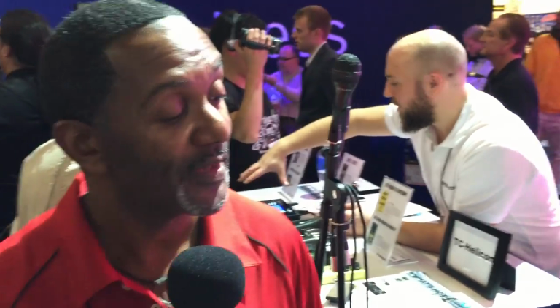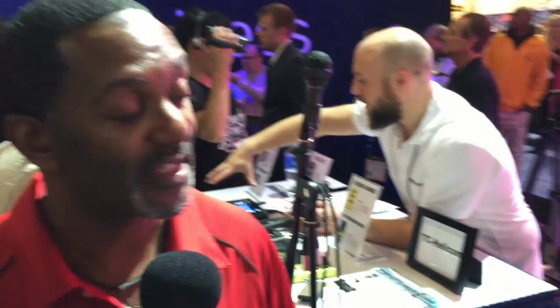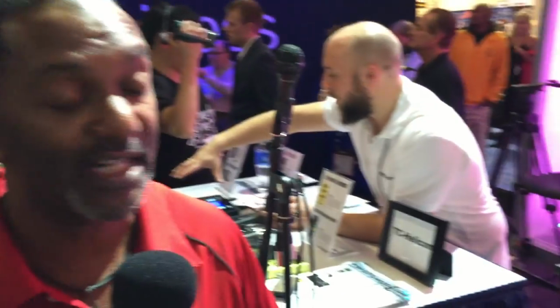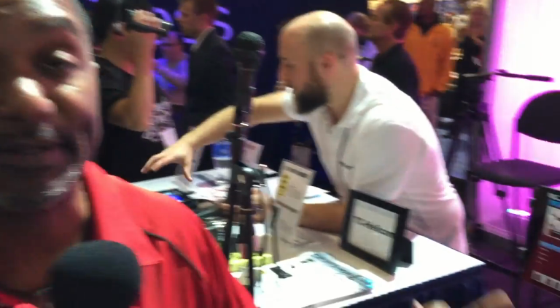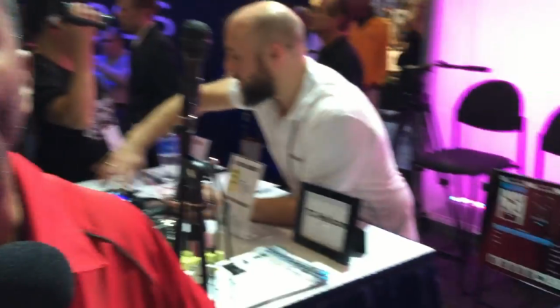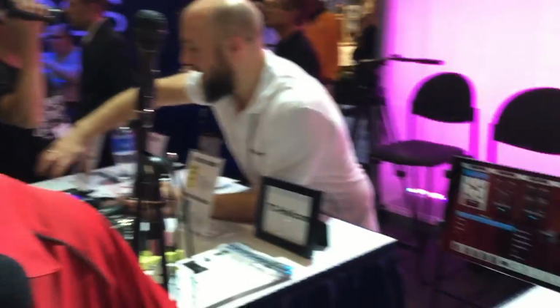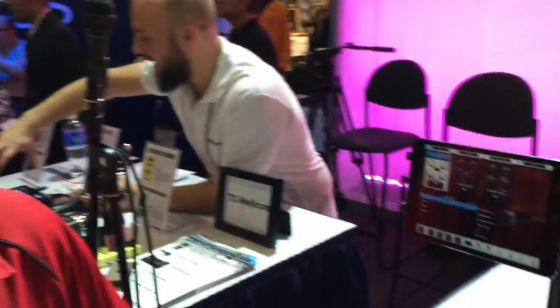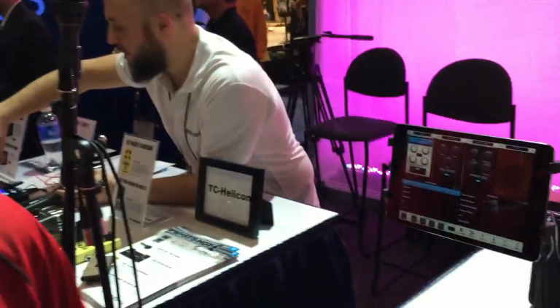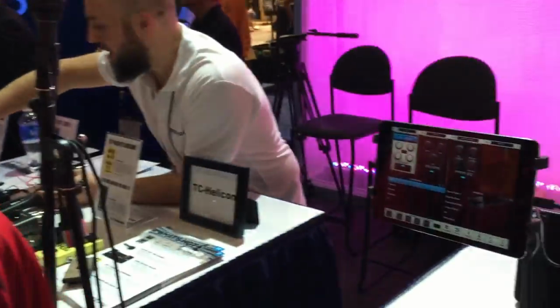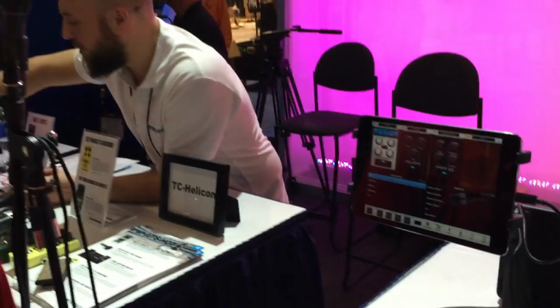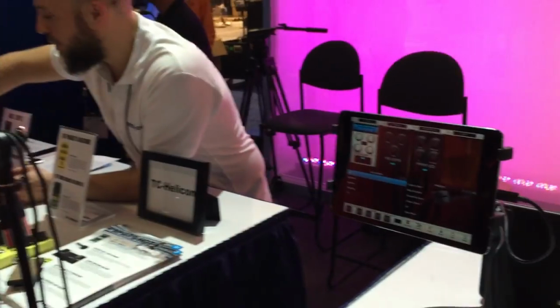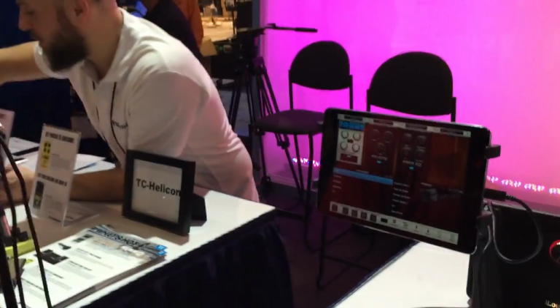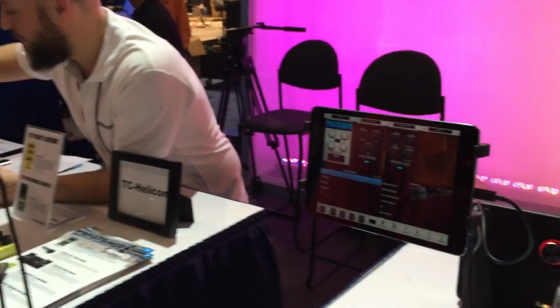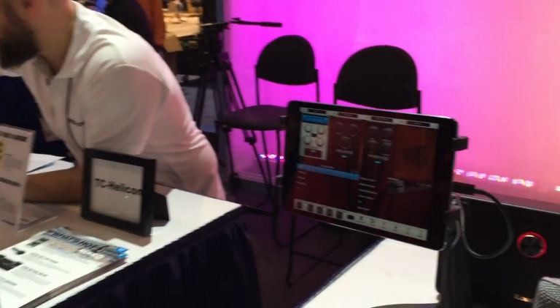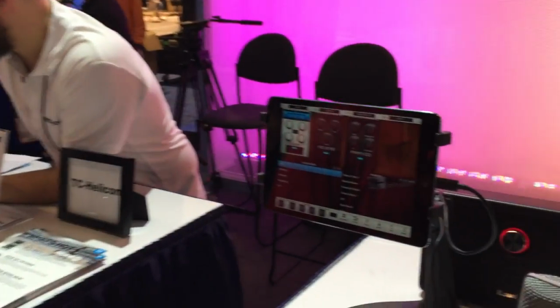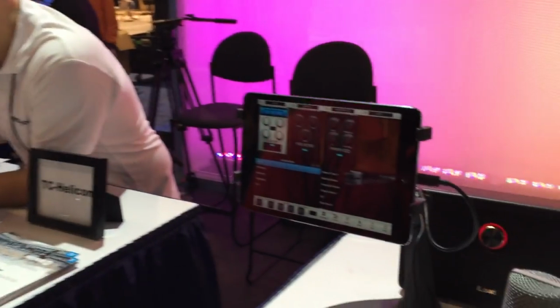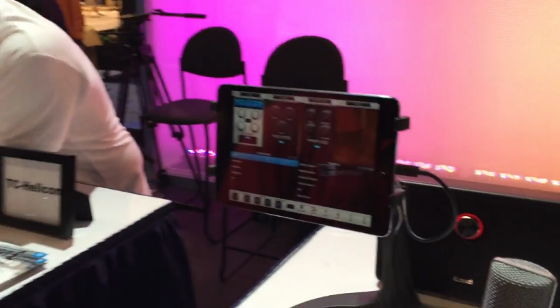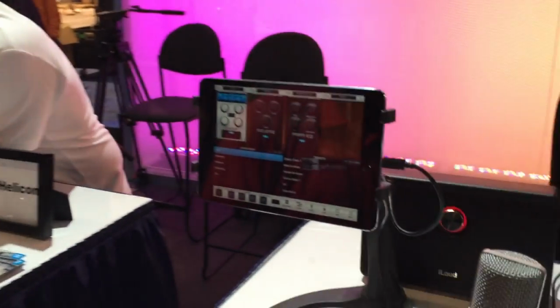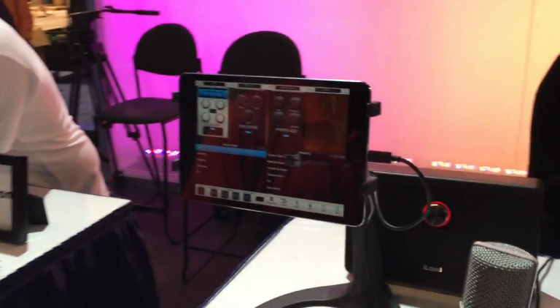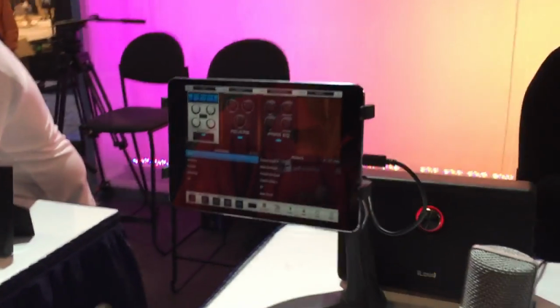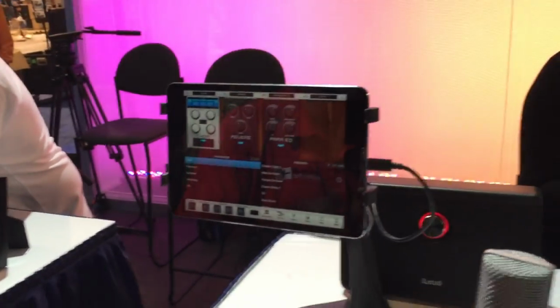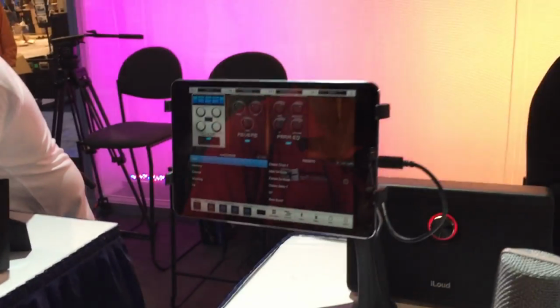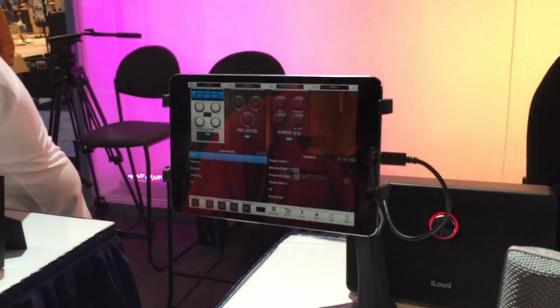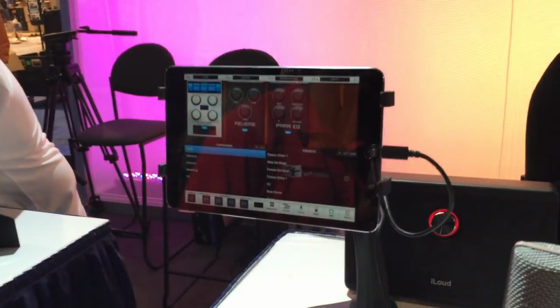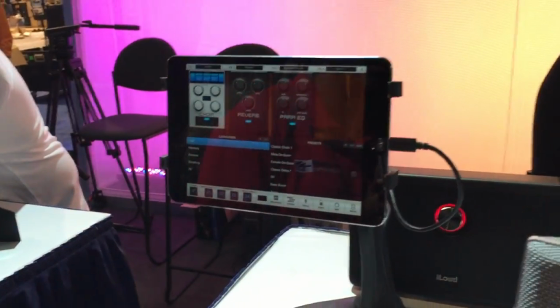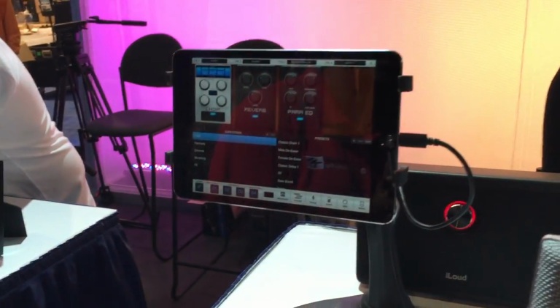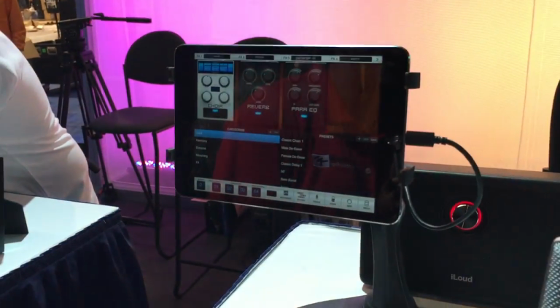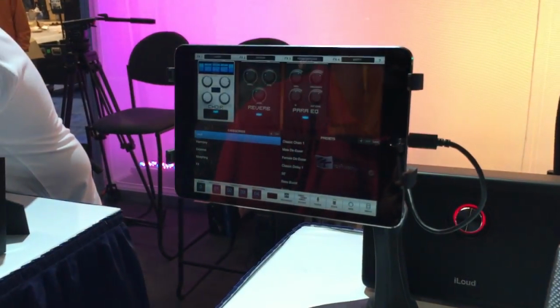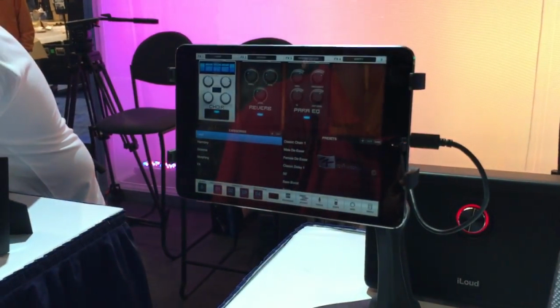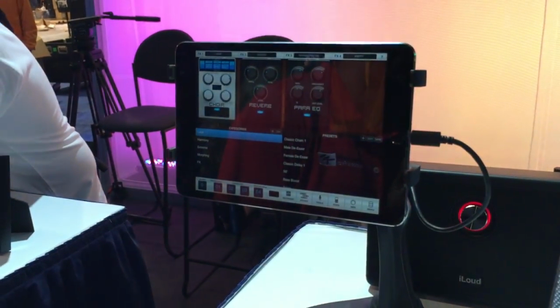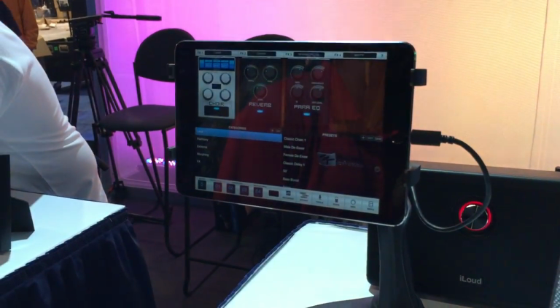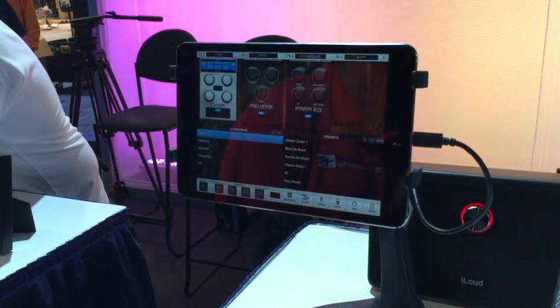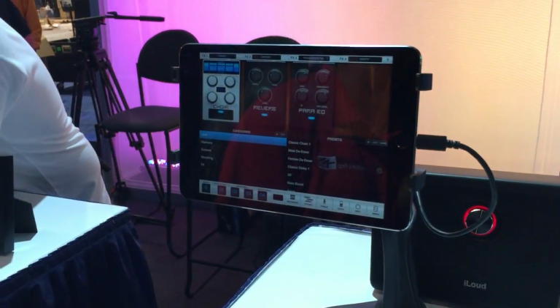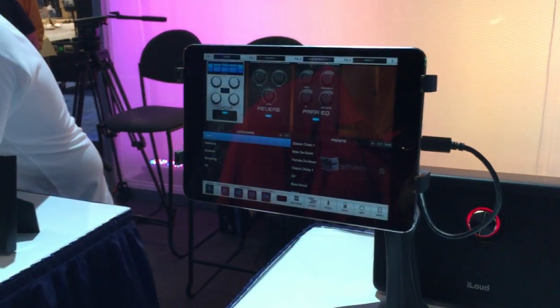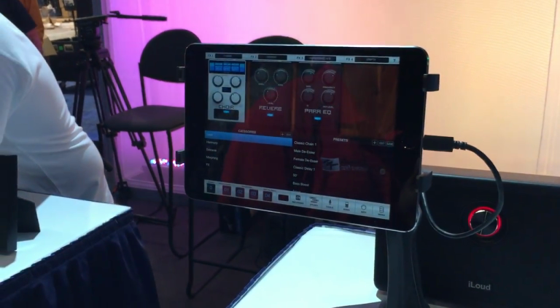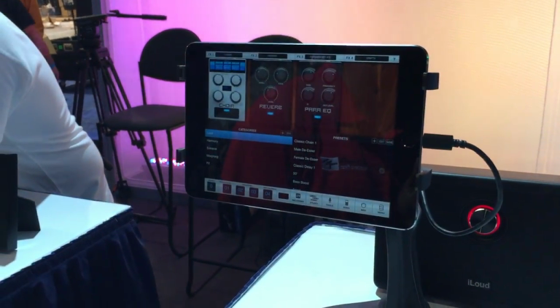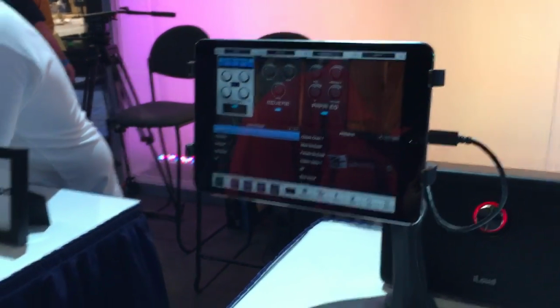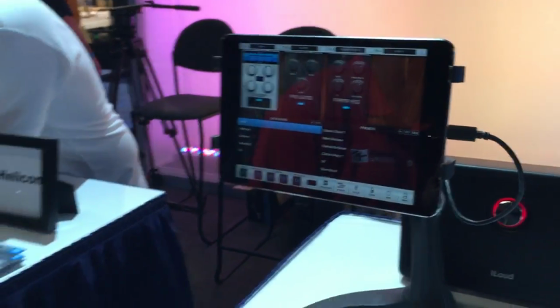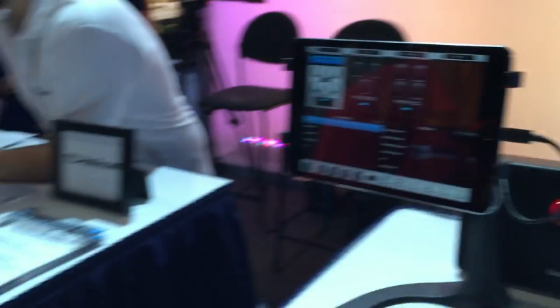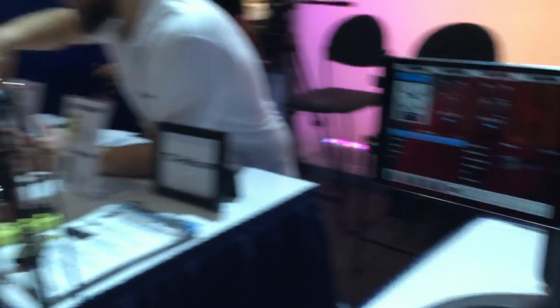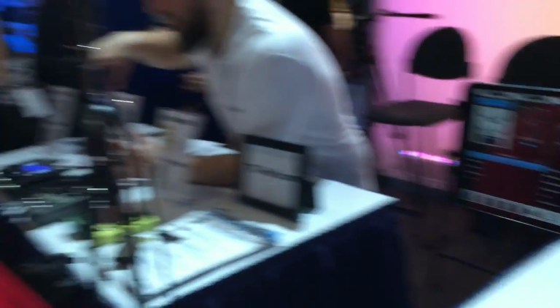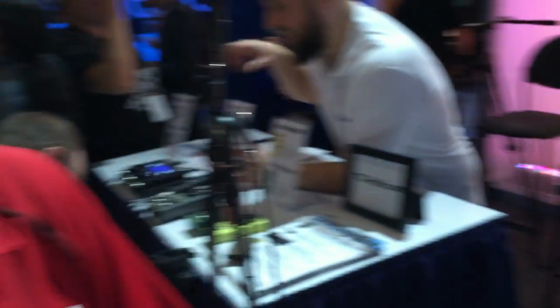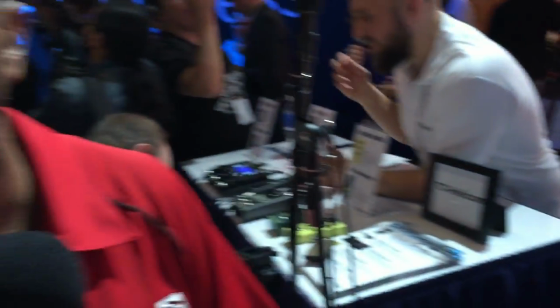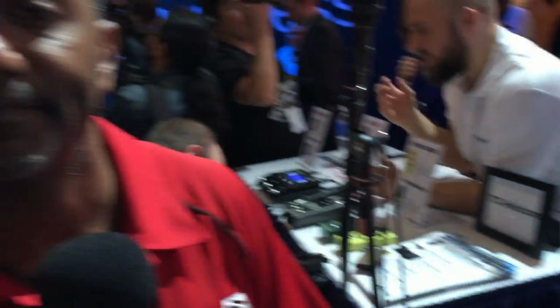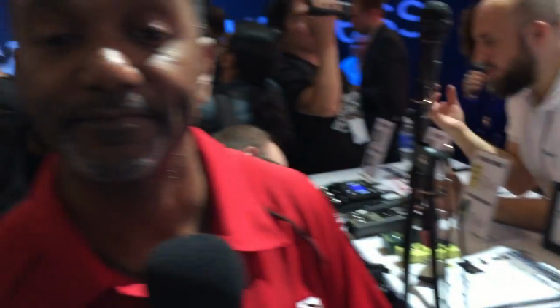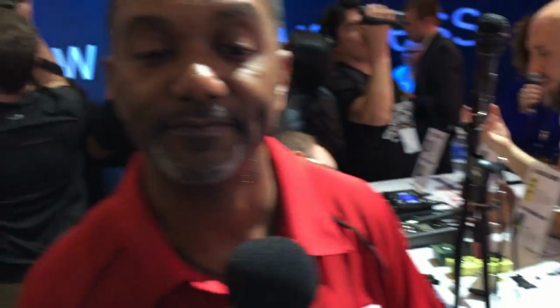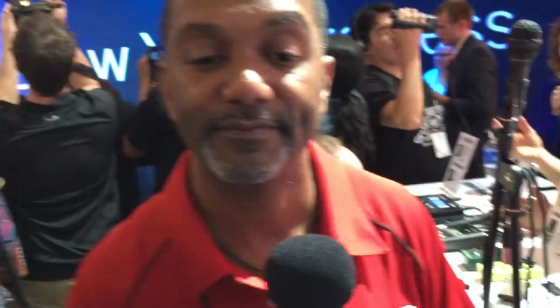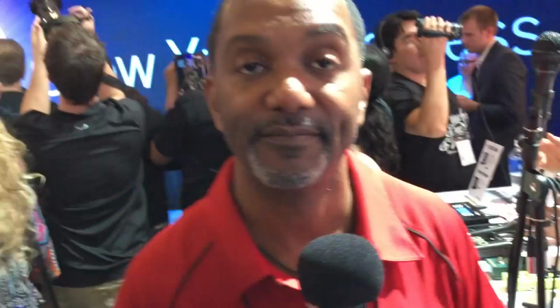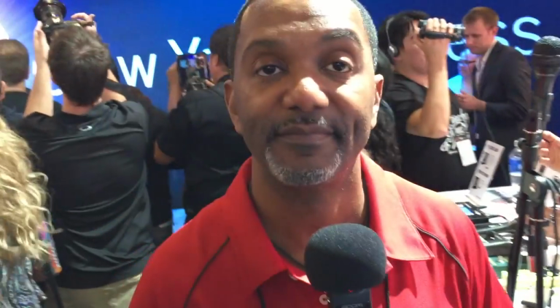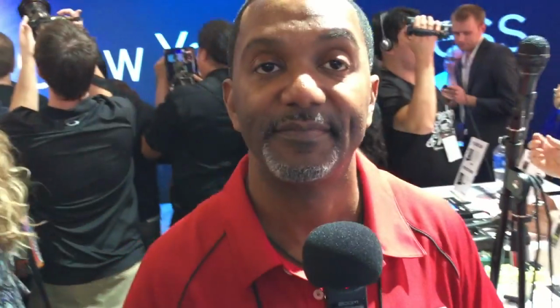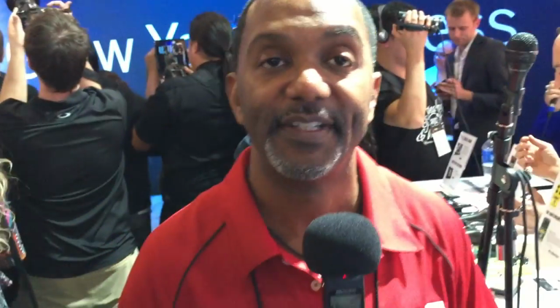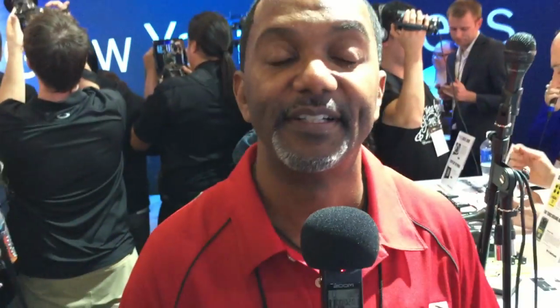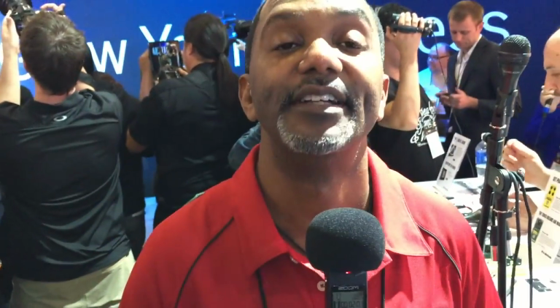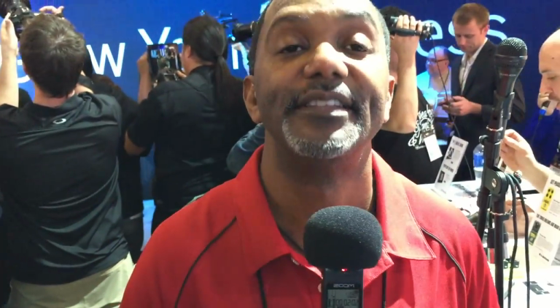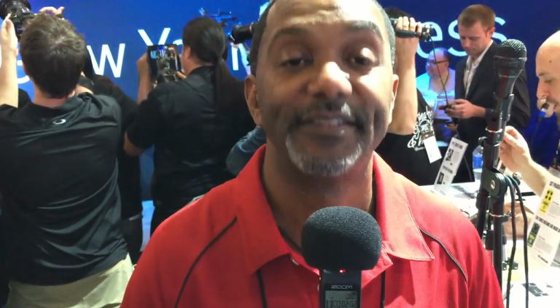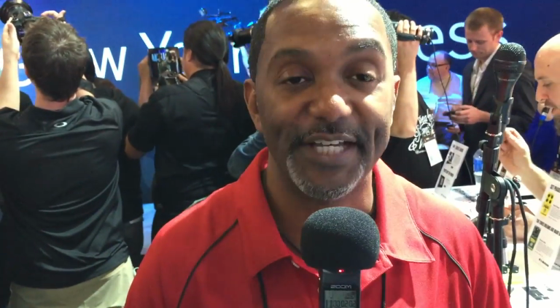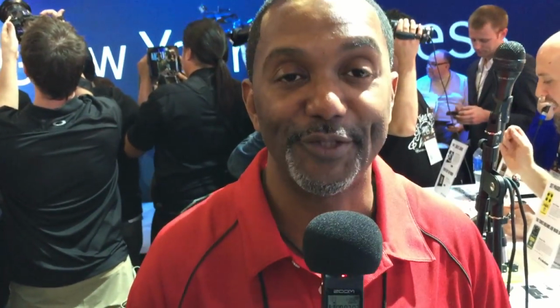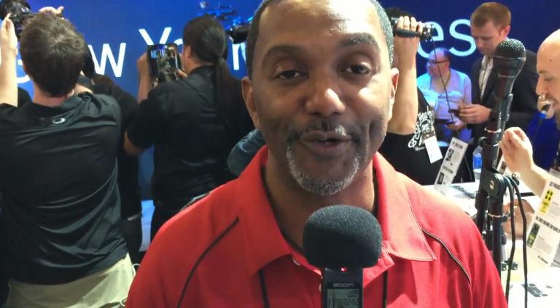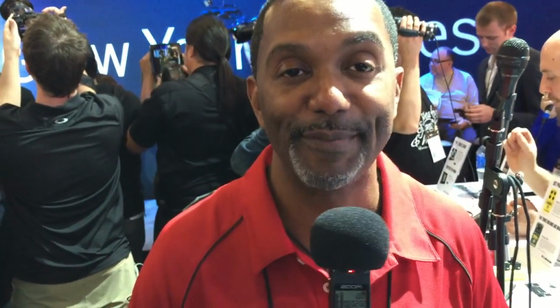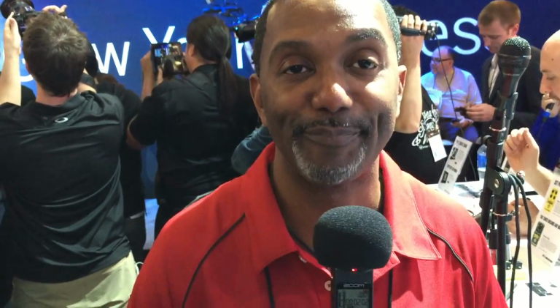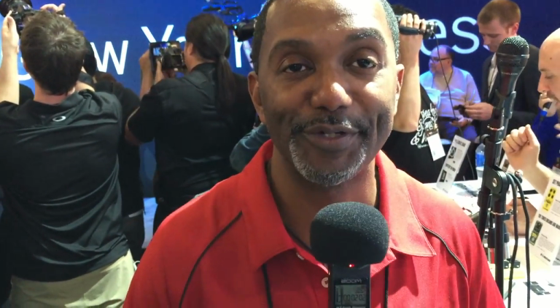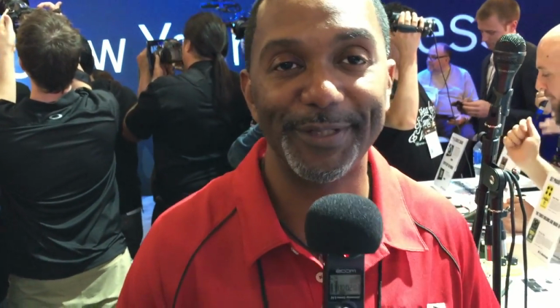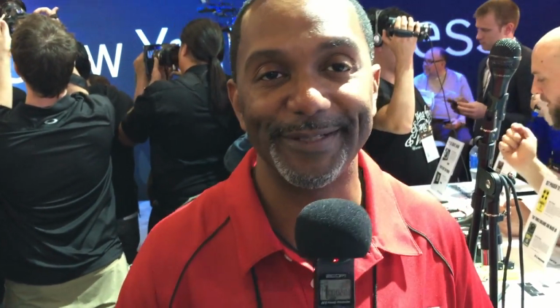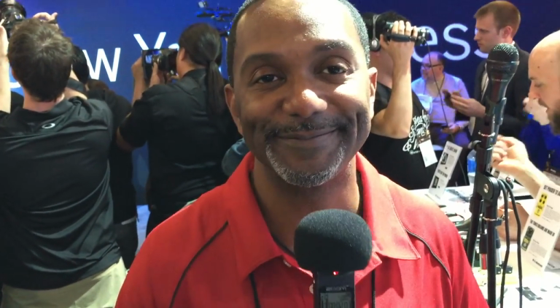The iRig Mic Studio is coming out quarter two, and it's going to be $179. Be looking forward to this in the media store near you. Thanks Cory, appreciate it.